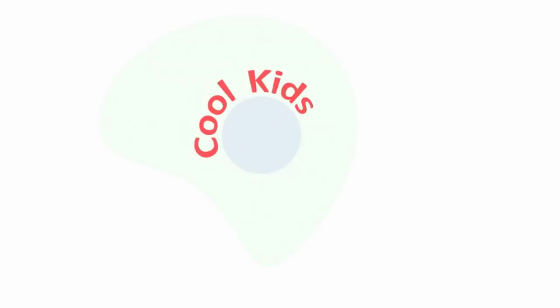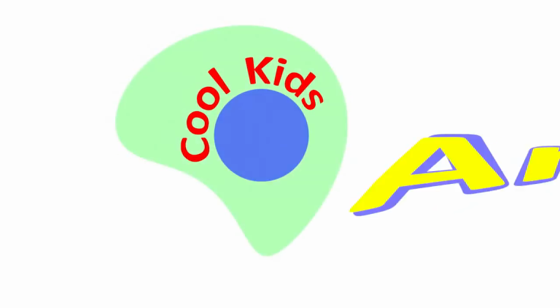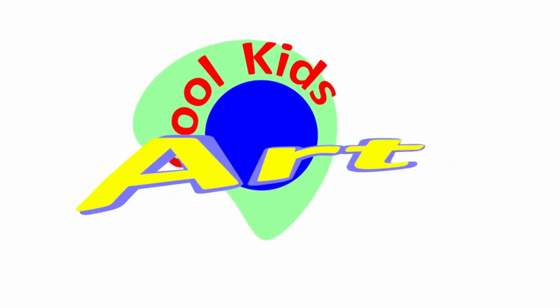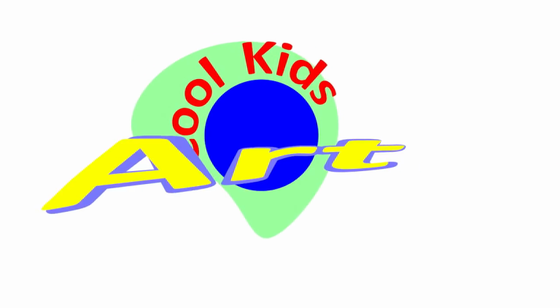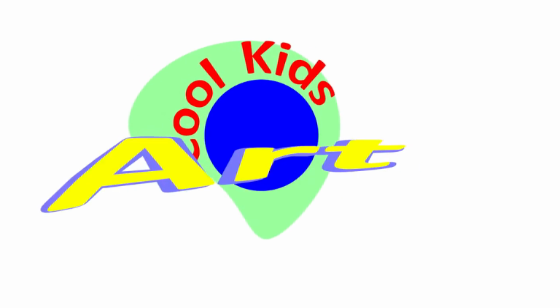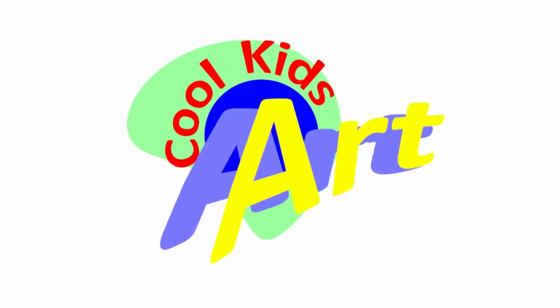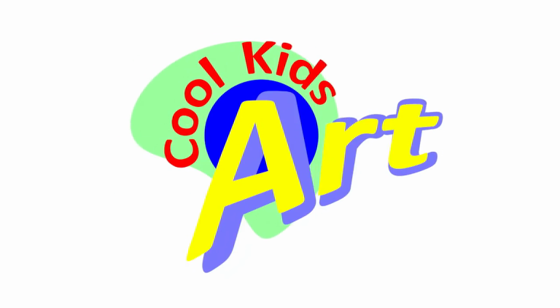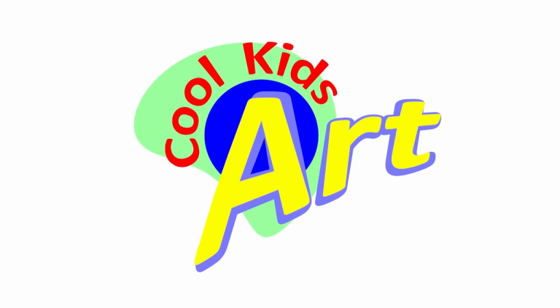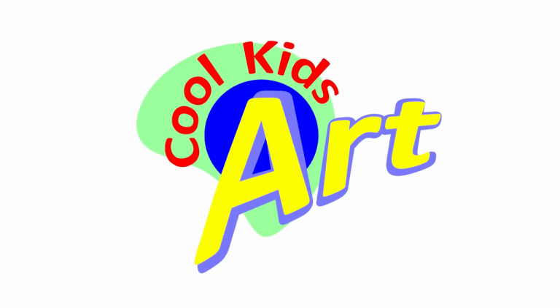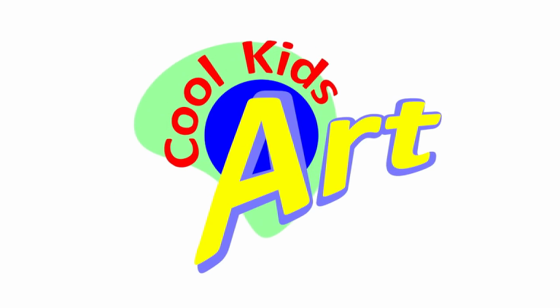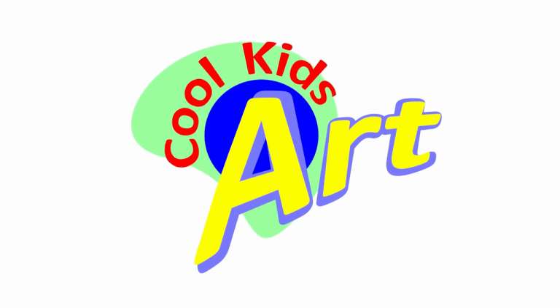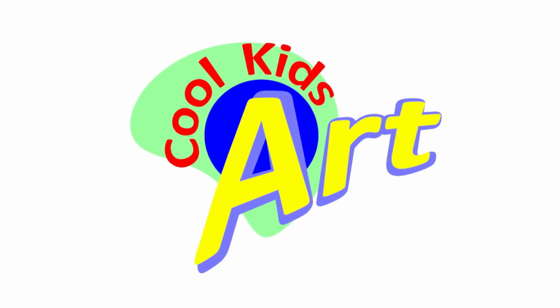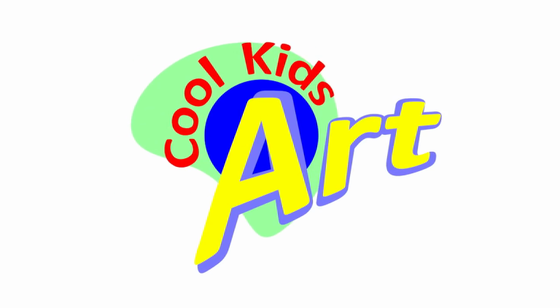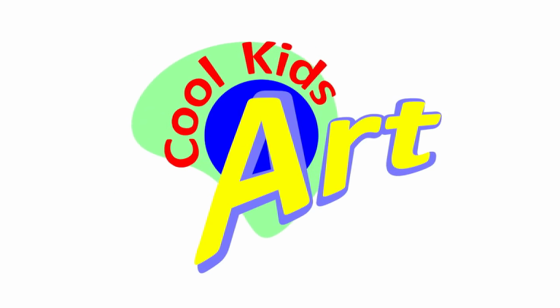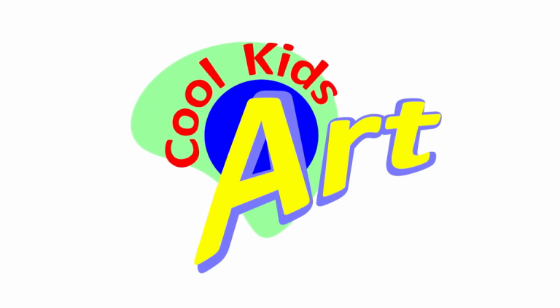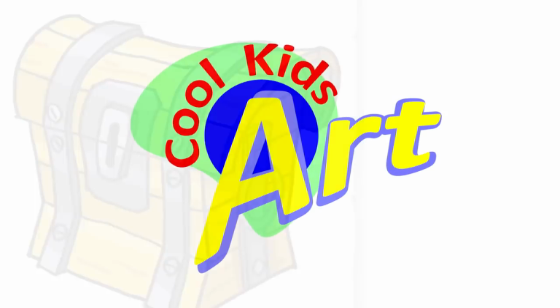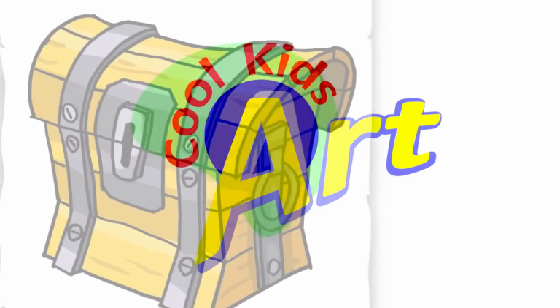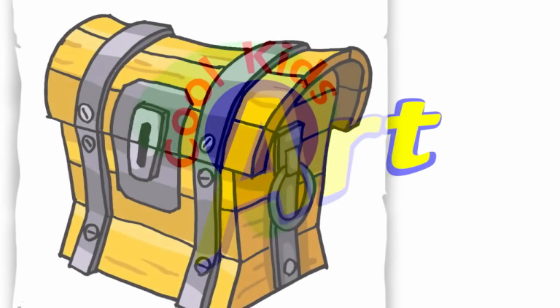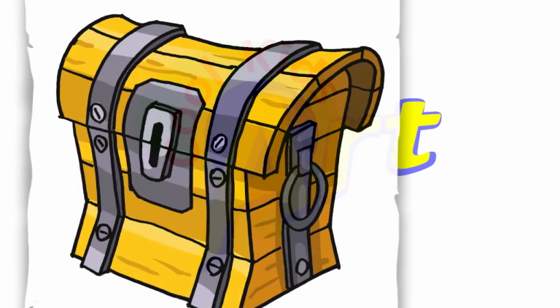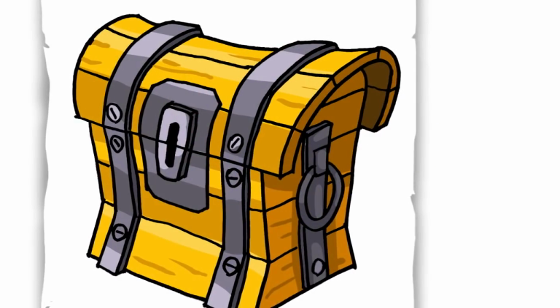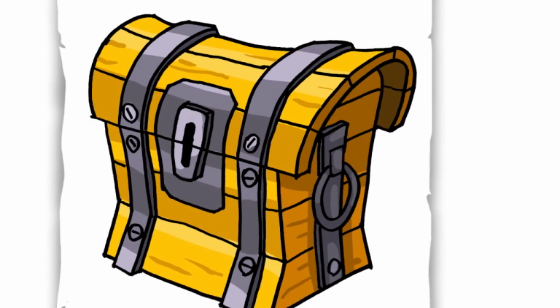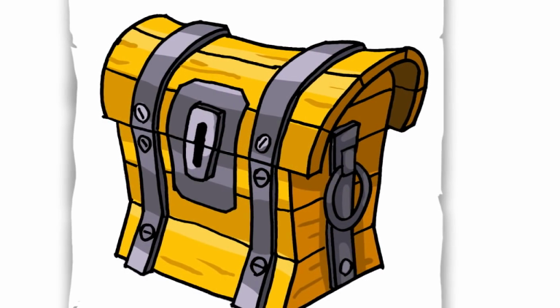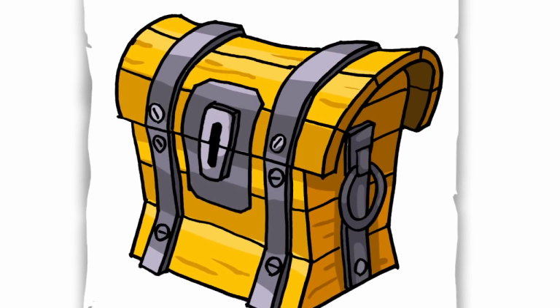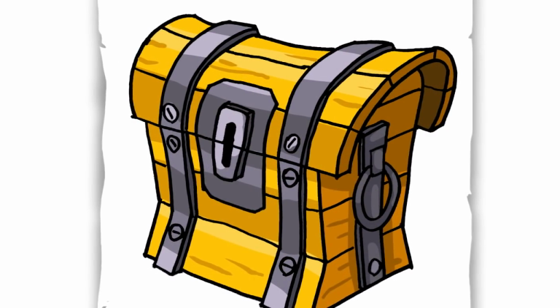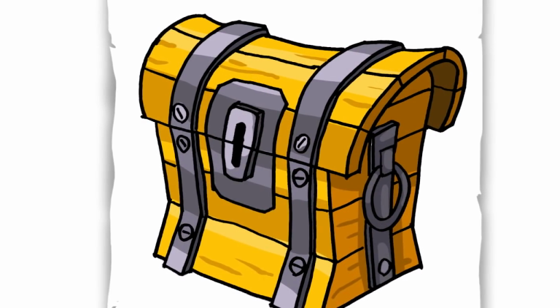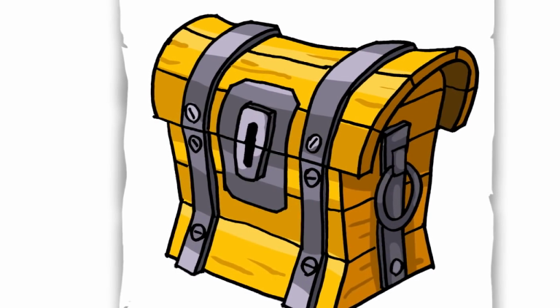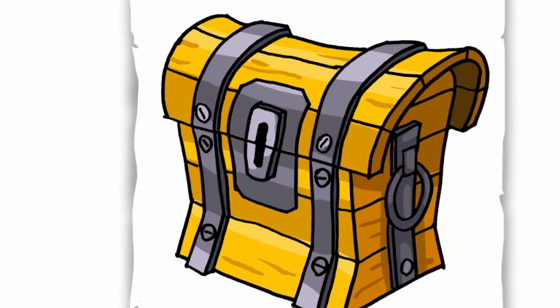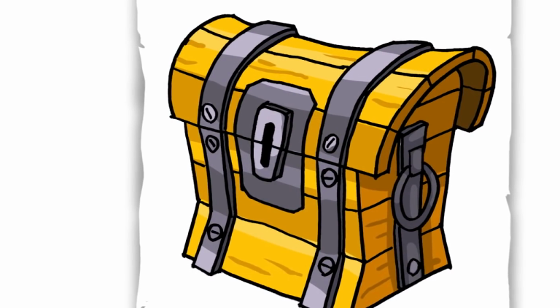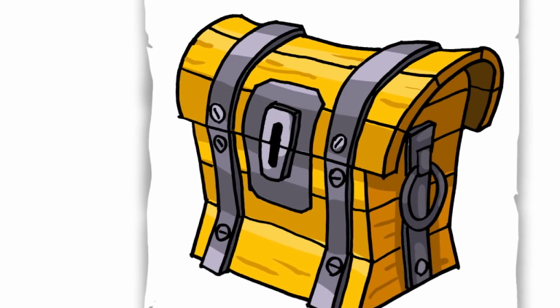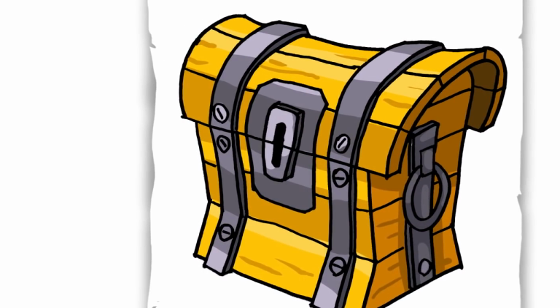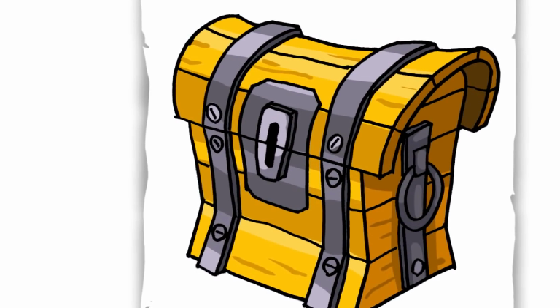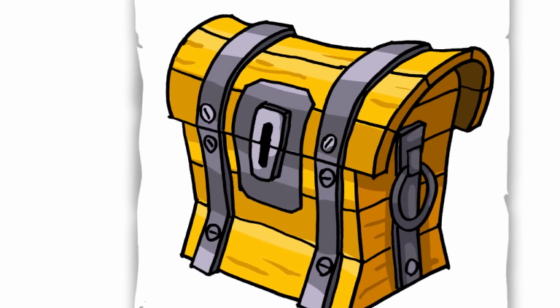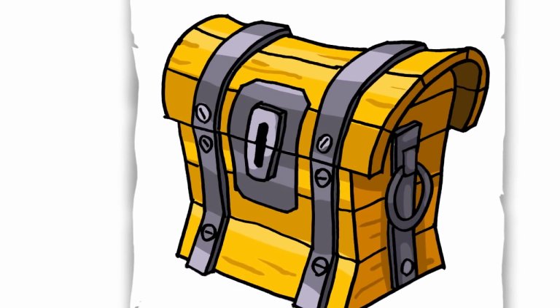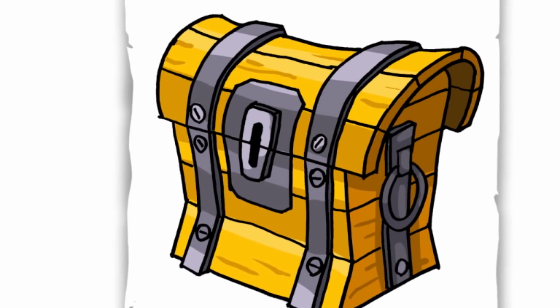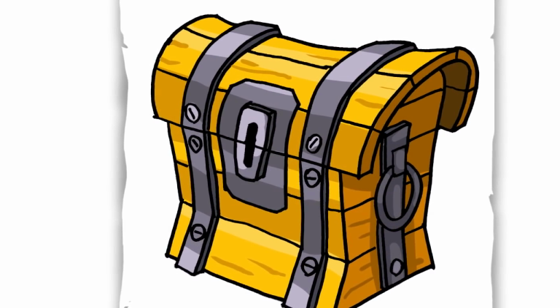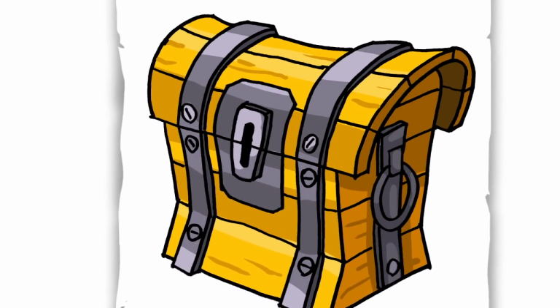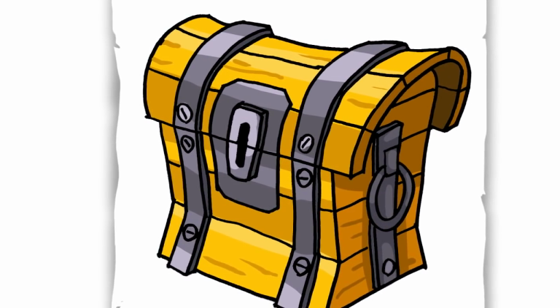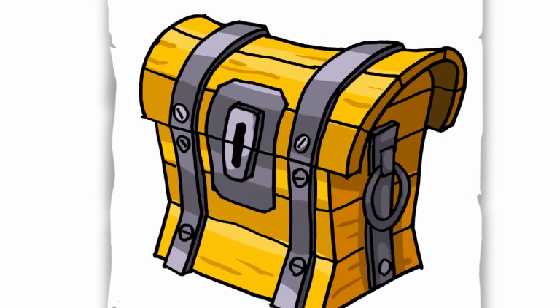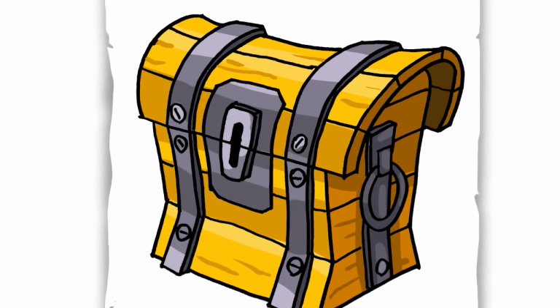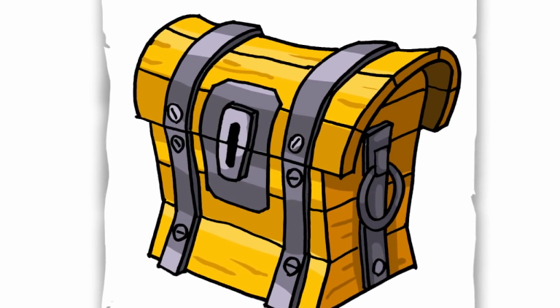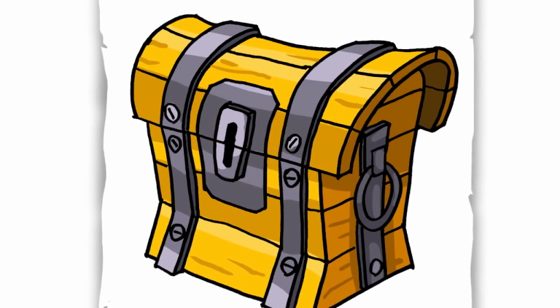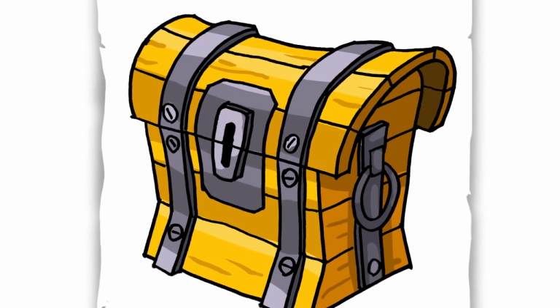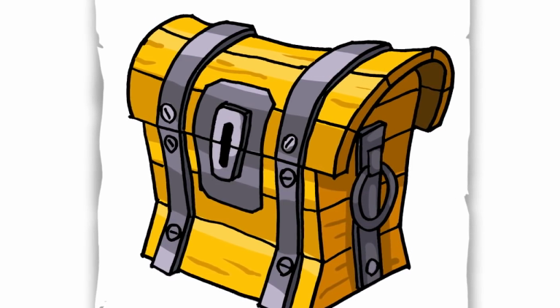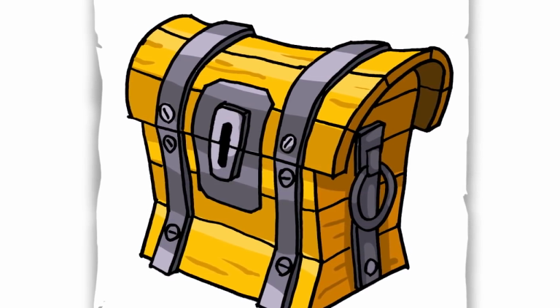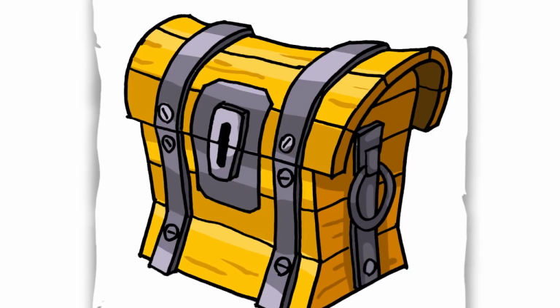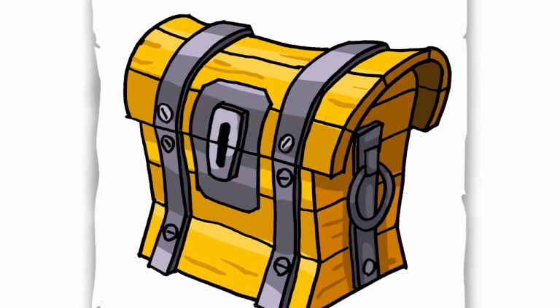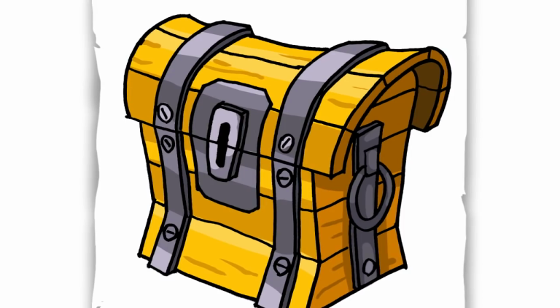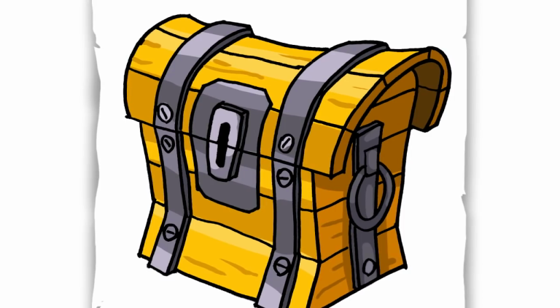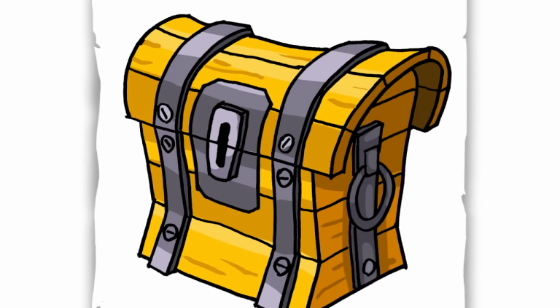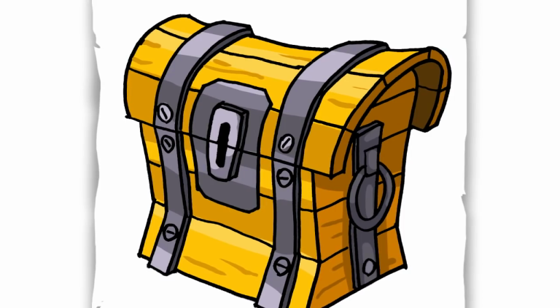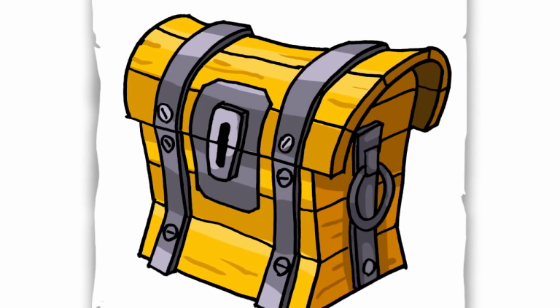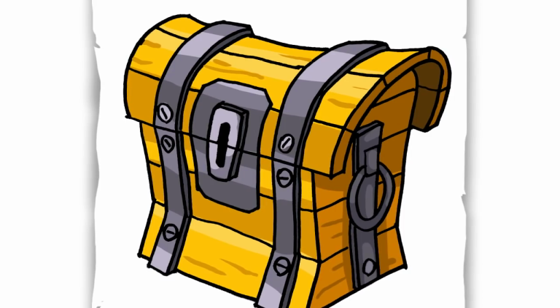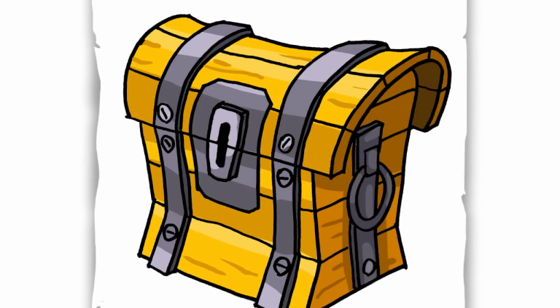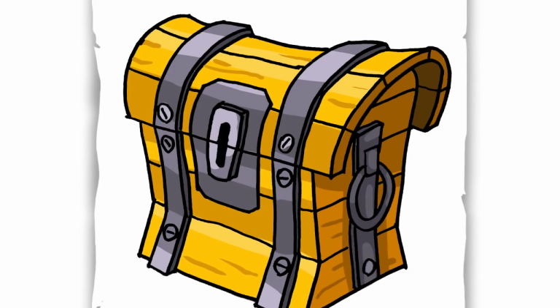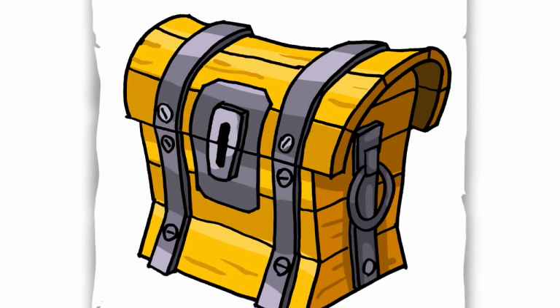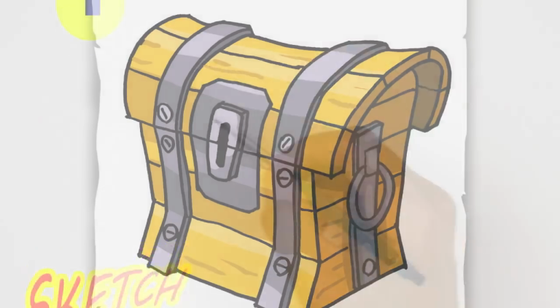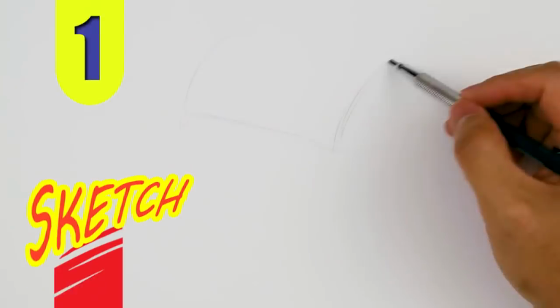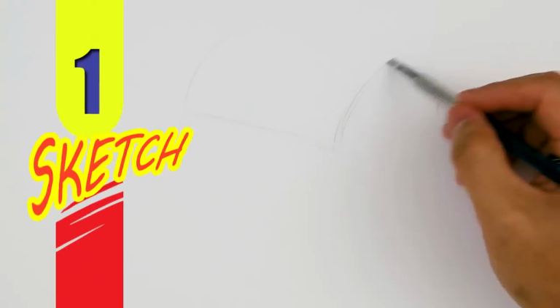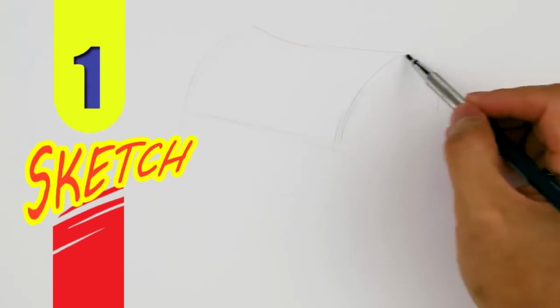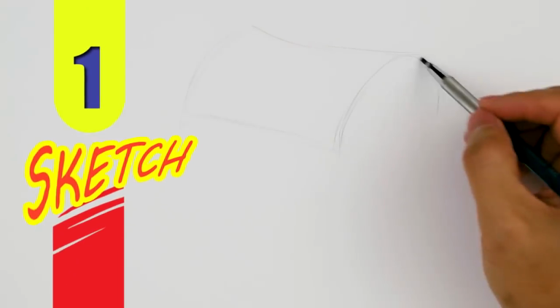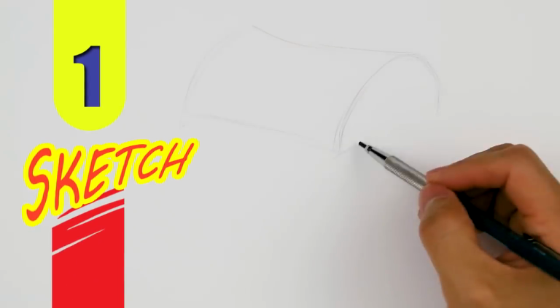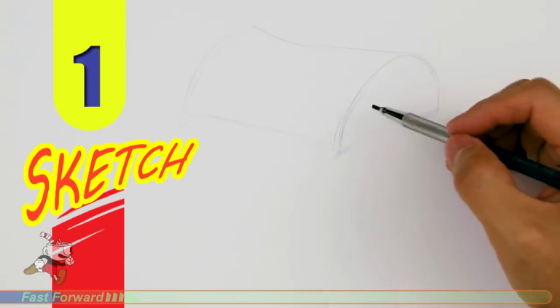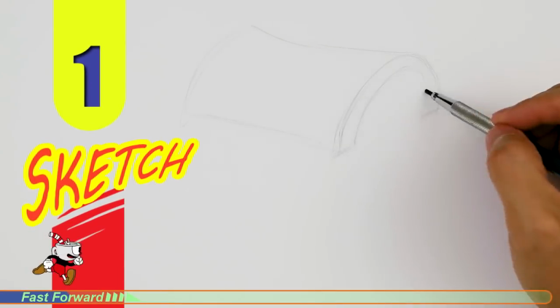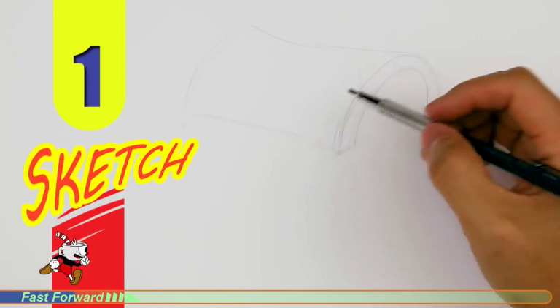Hey, welcome back to Cool Kids Art and let's draw the chest from Fortnite. Let's get started with a quick sketch and then I will show you line by line how you can draw this.